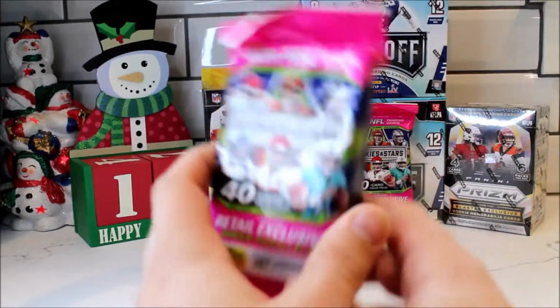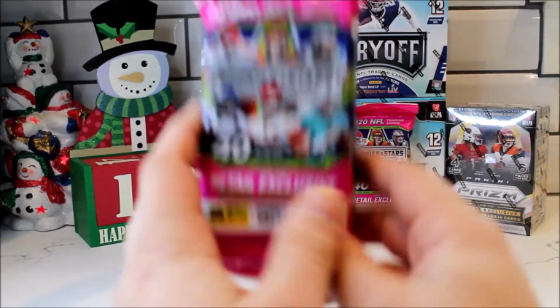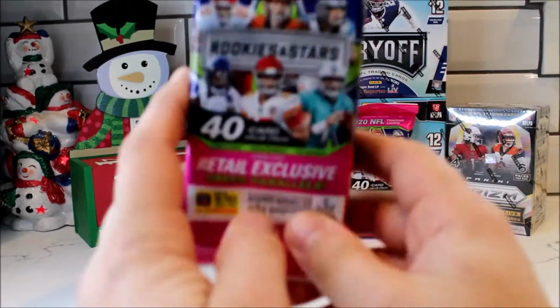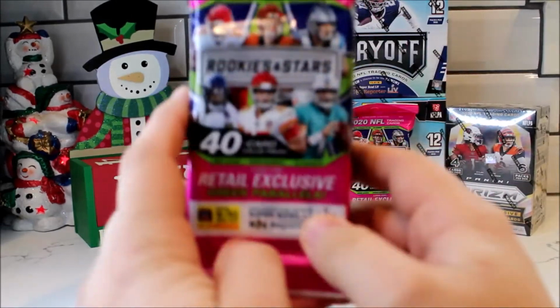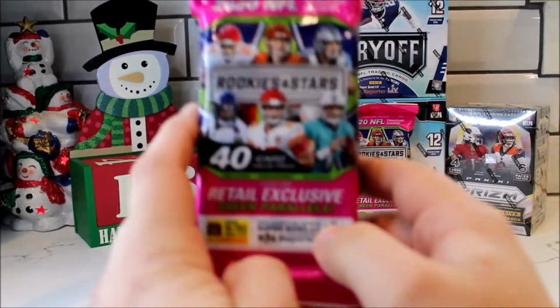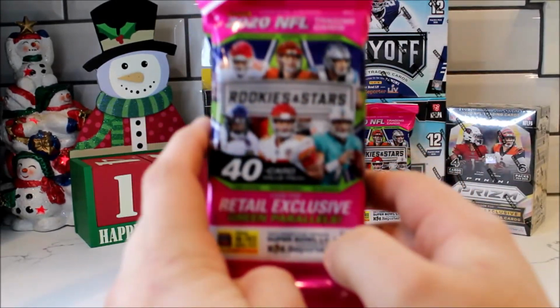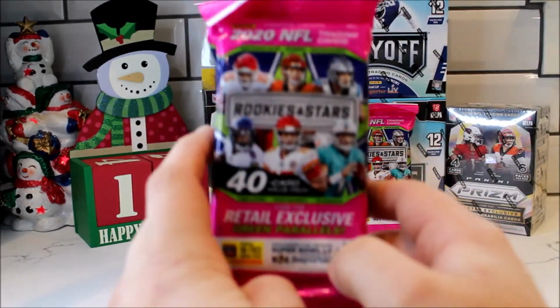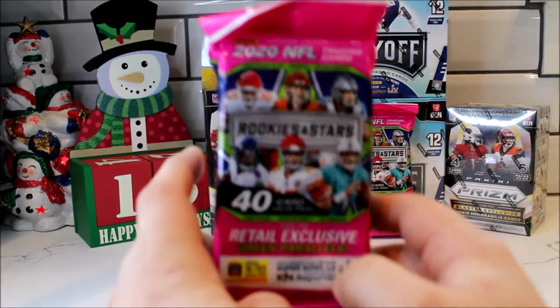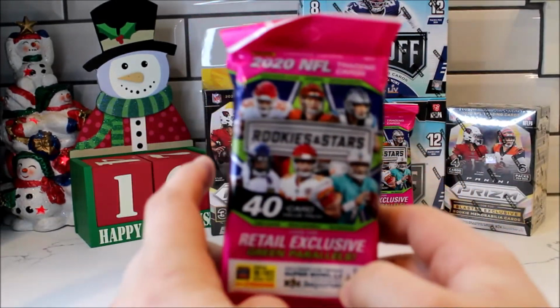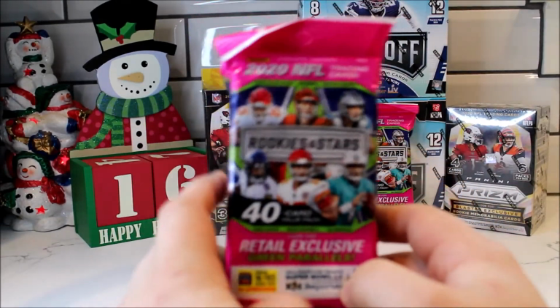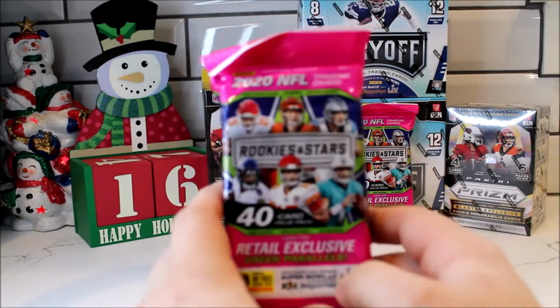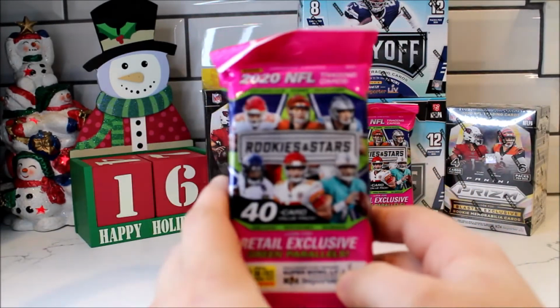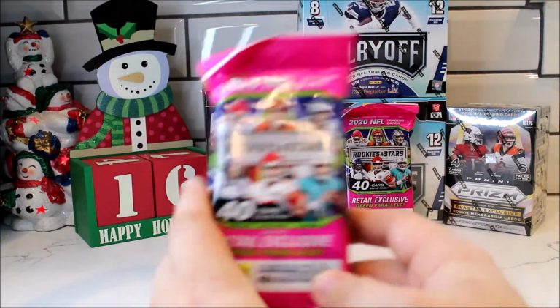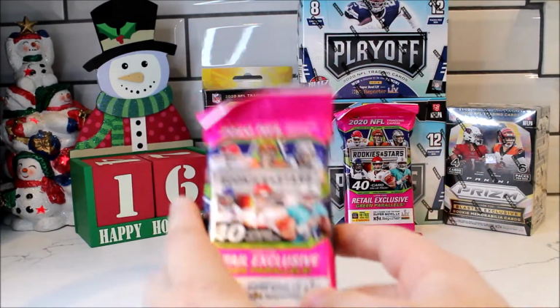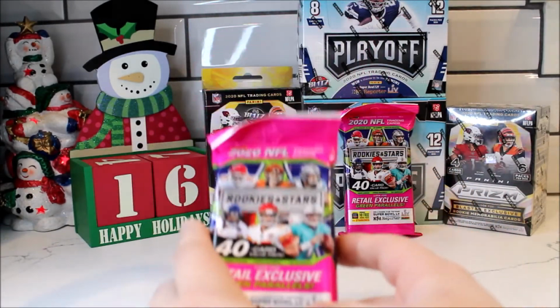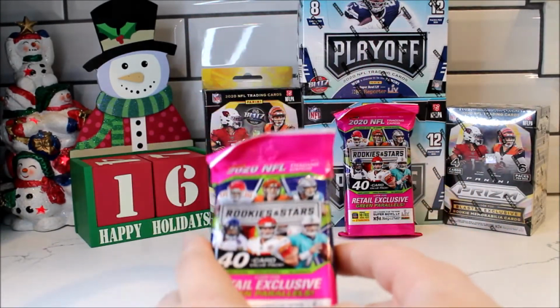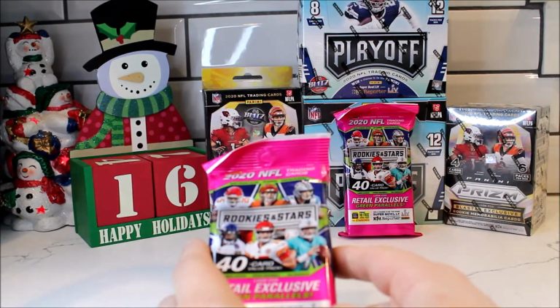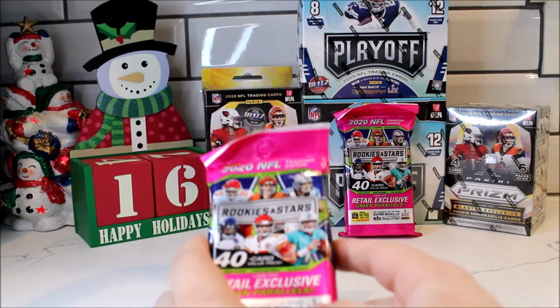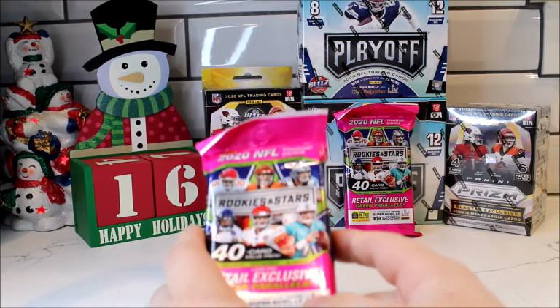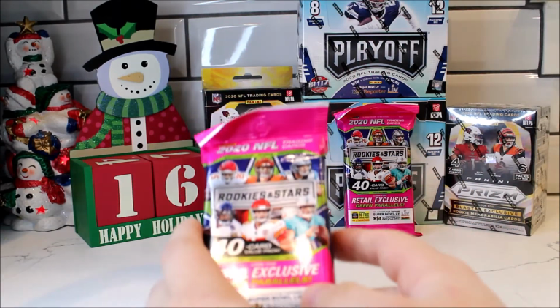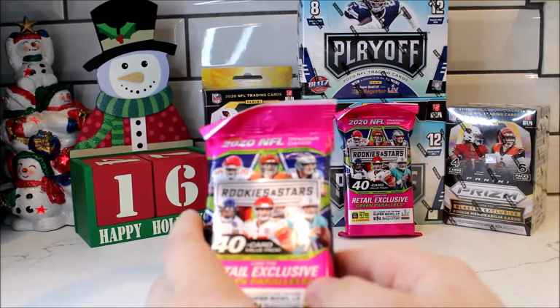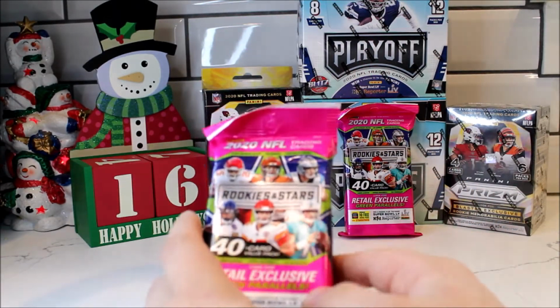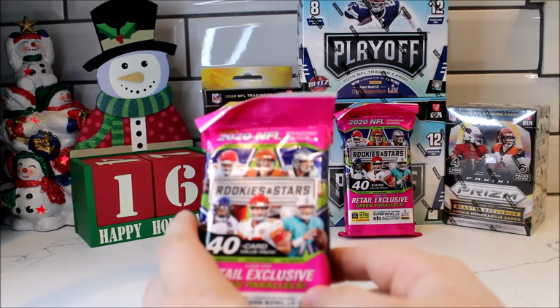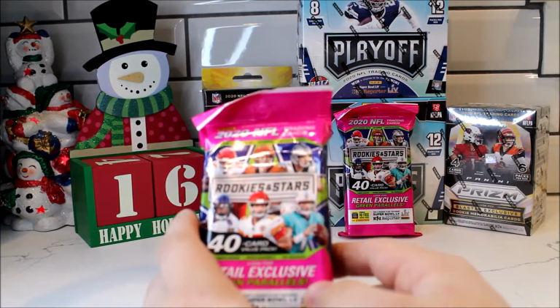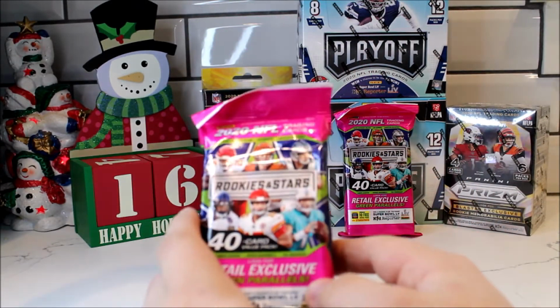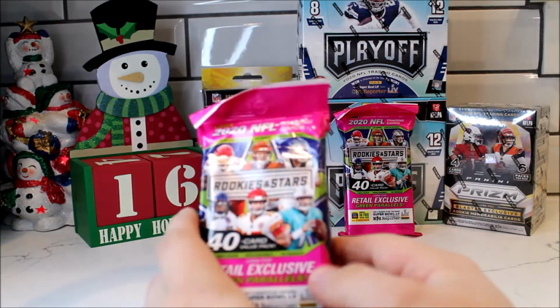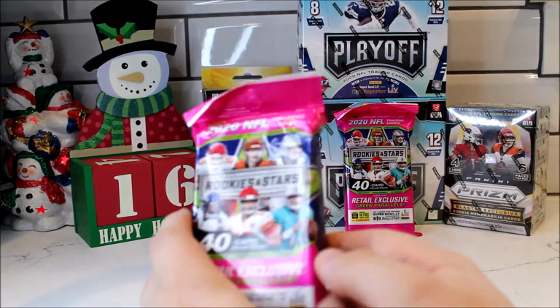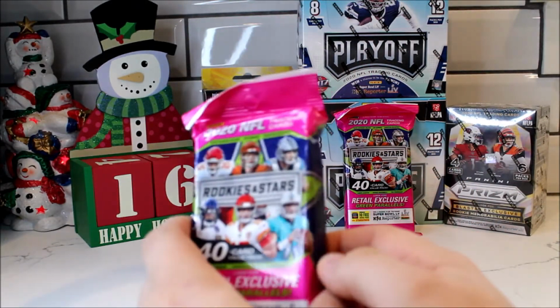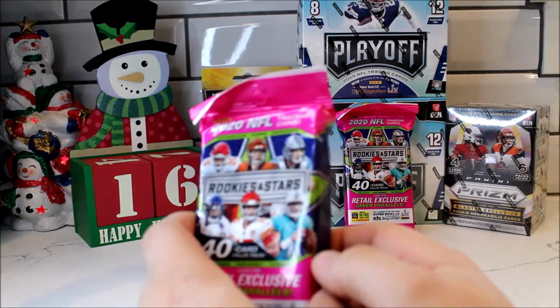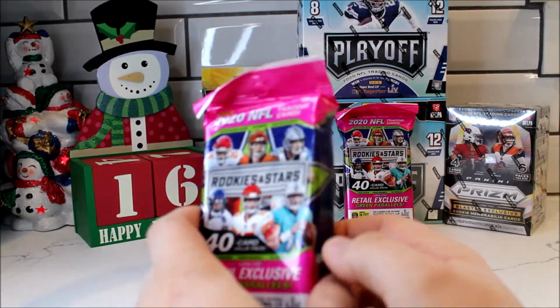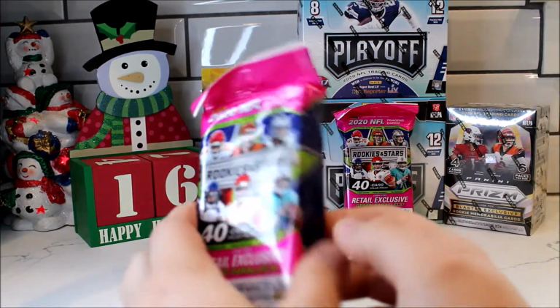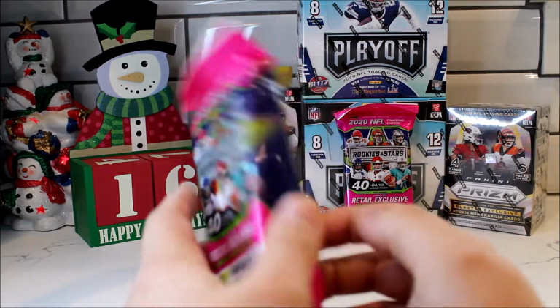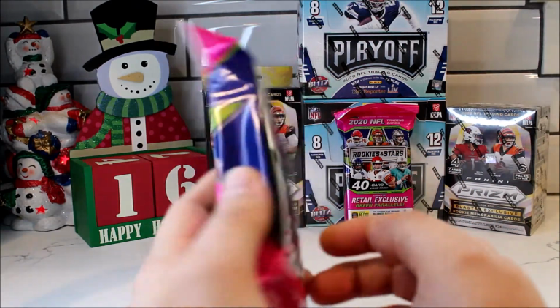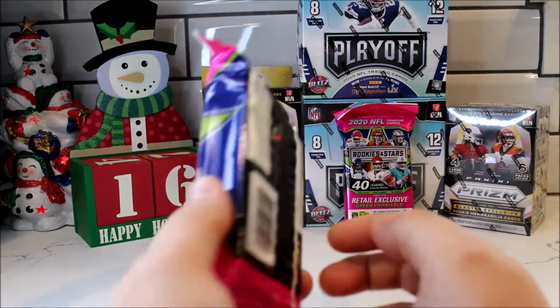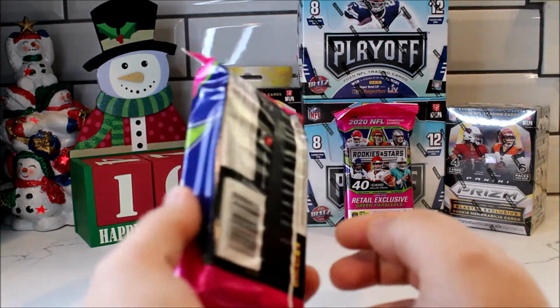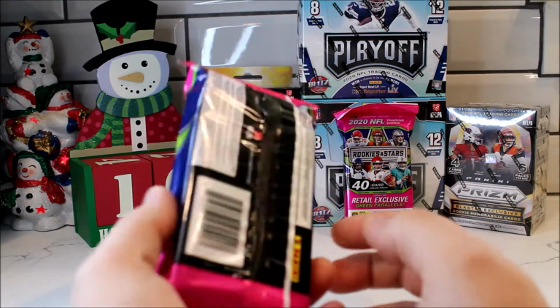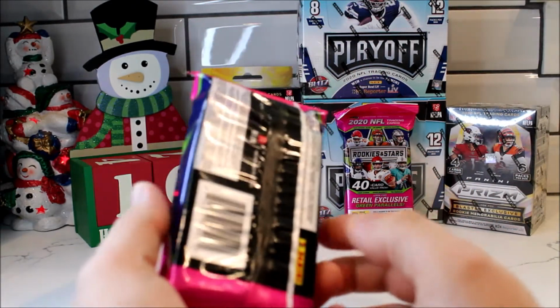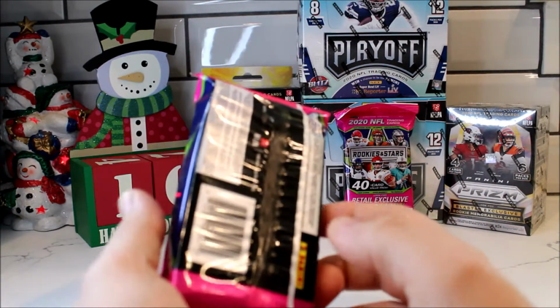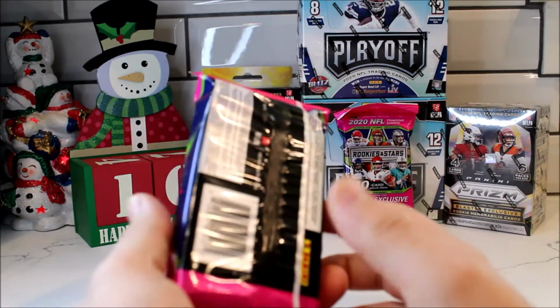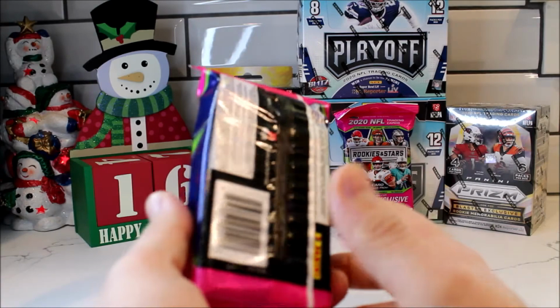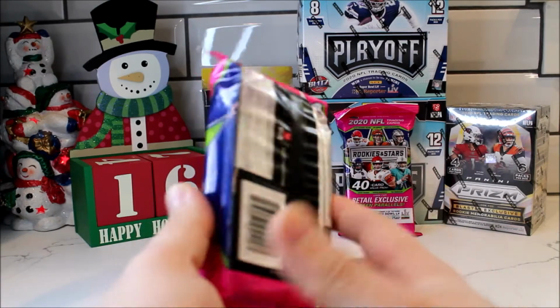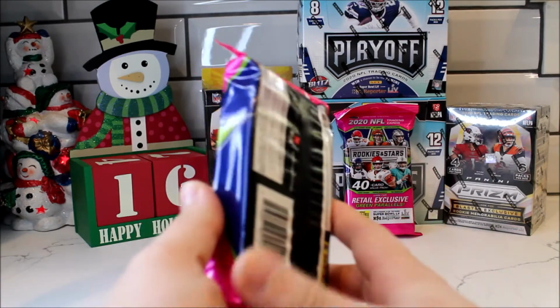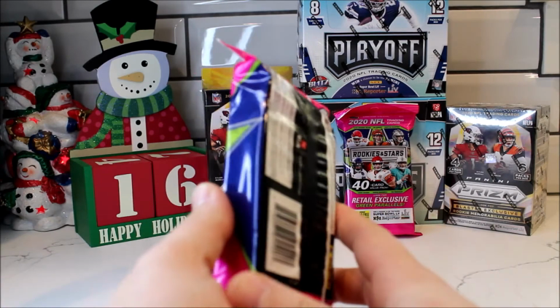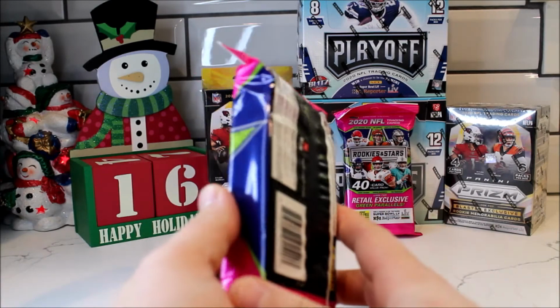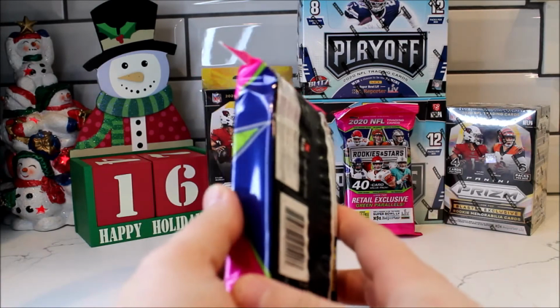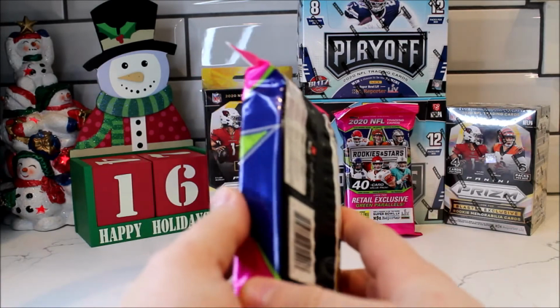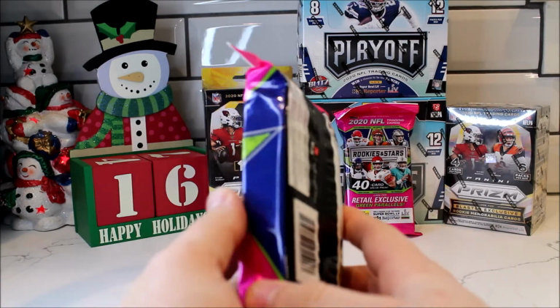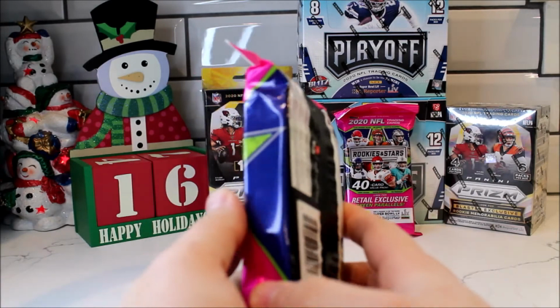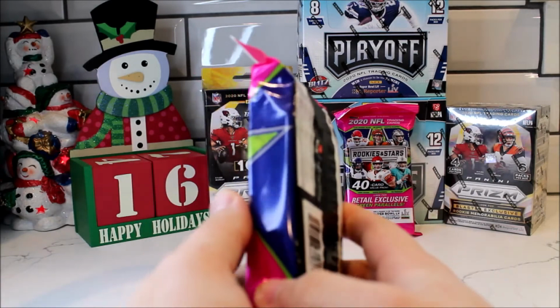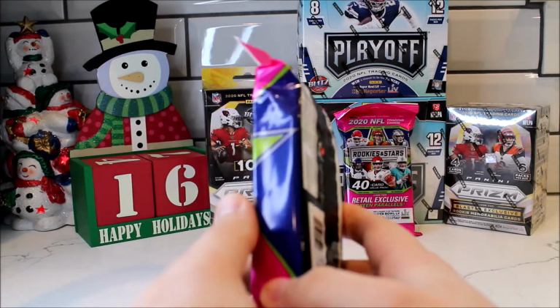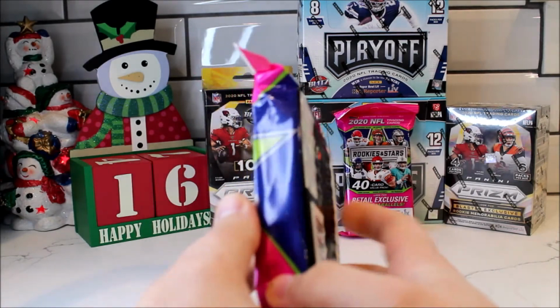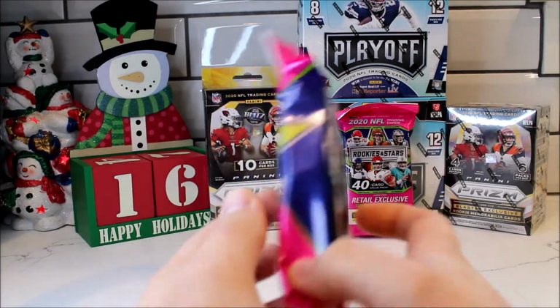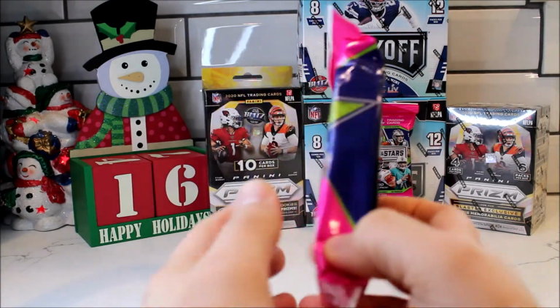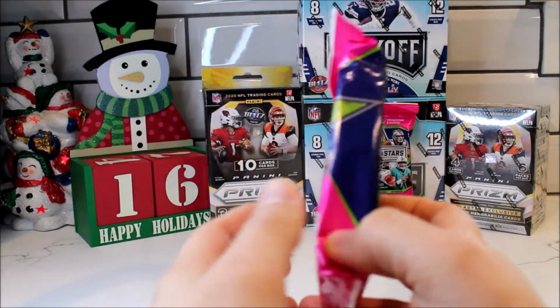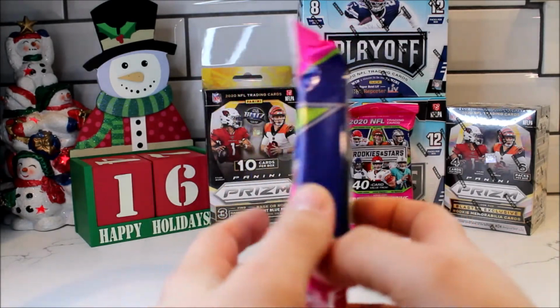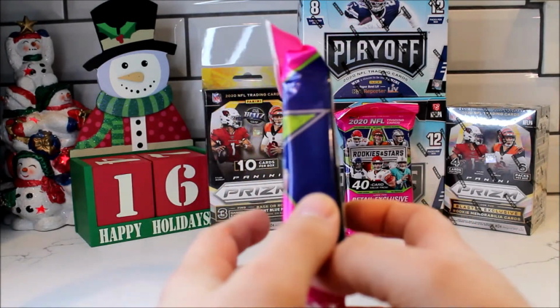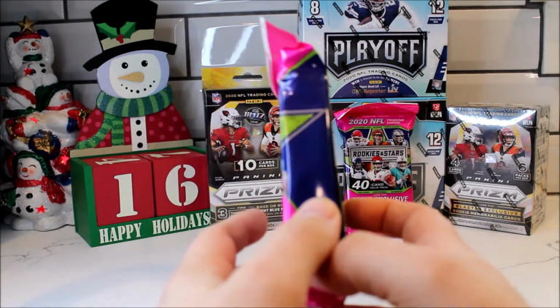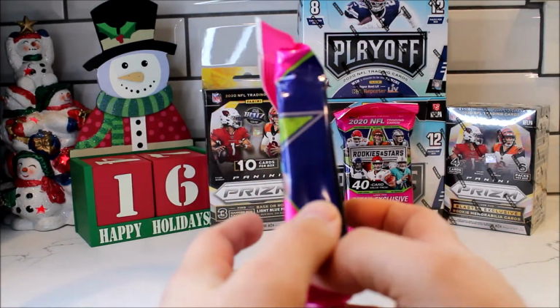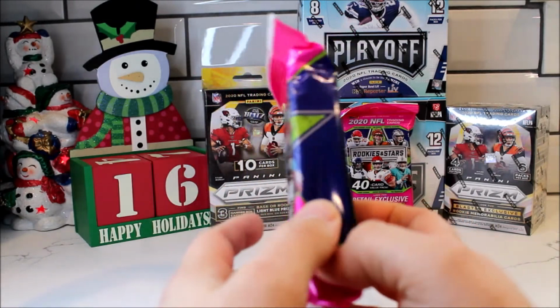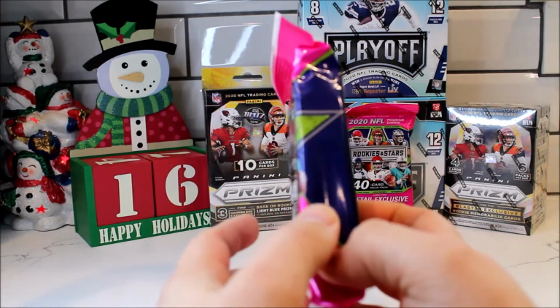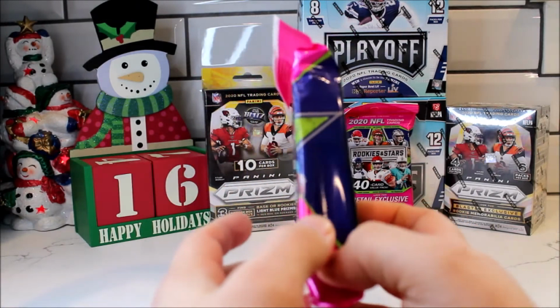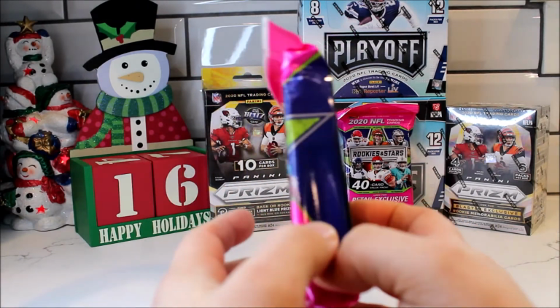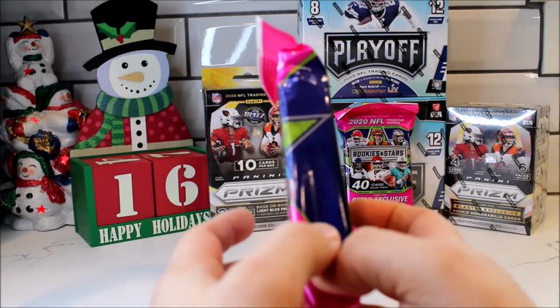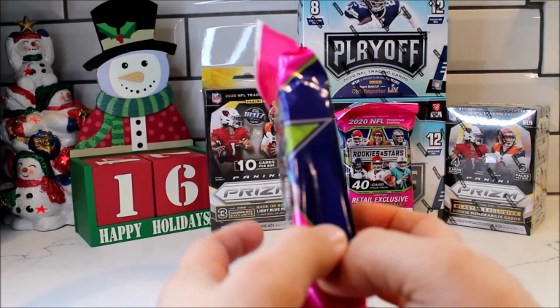What's up you guys and welcome back to my channel, For the Love of Cards, where we rip new boxes, old boxes, hobby boxes, retail and everything else in between.